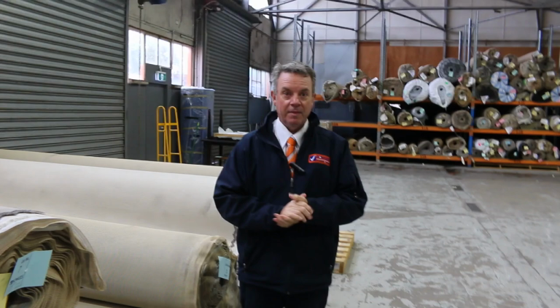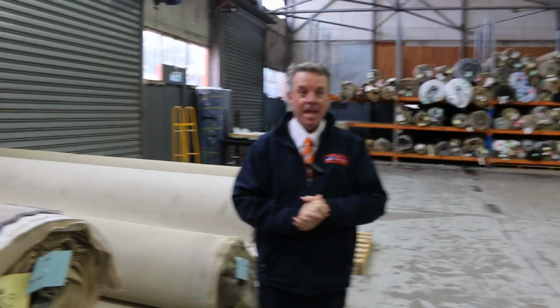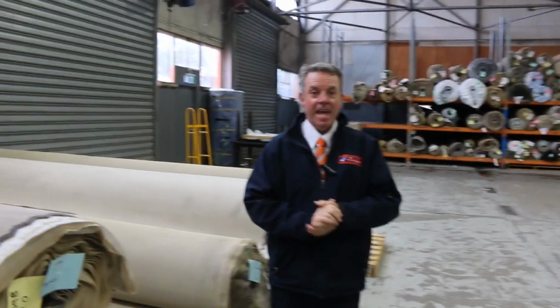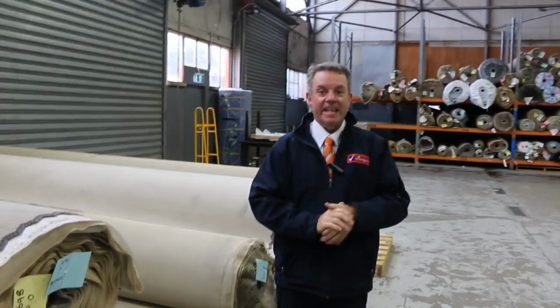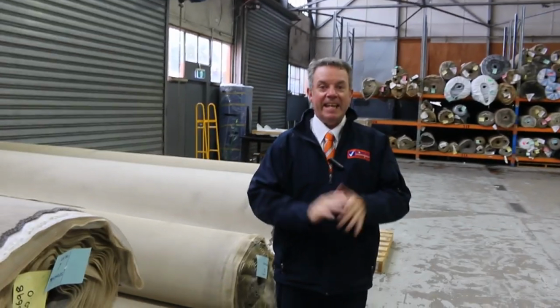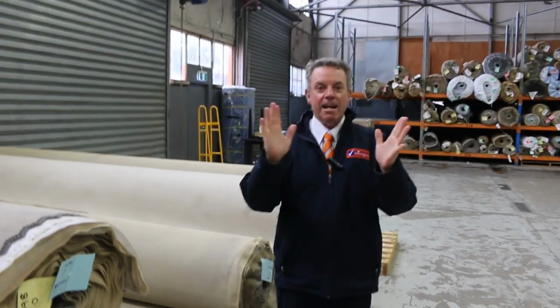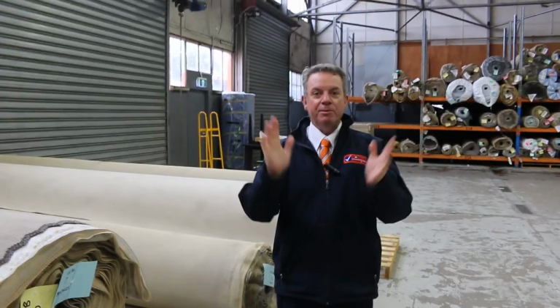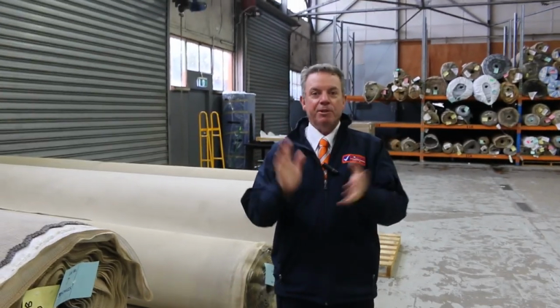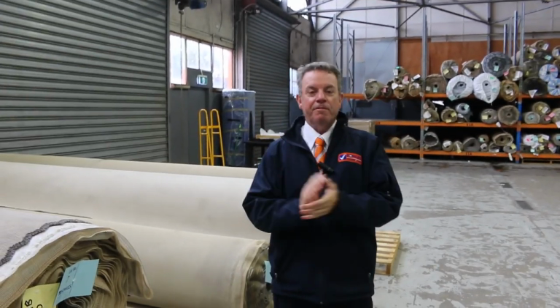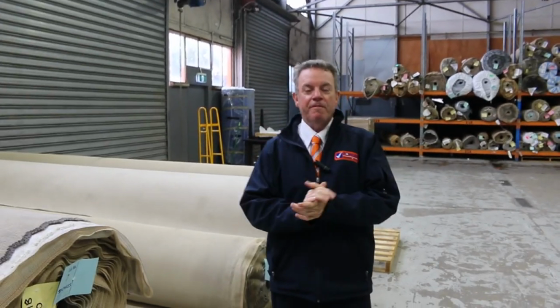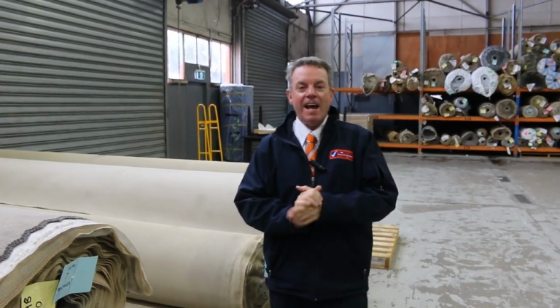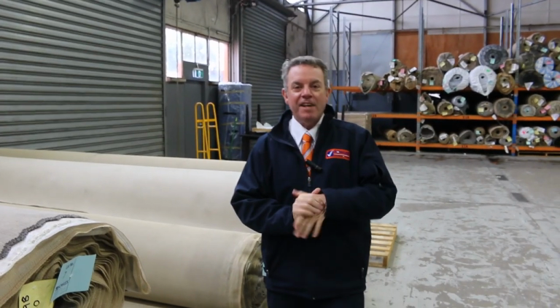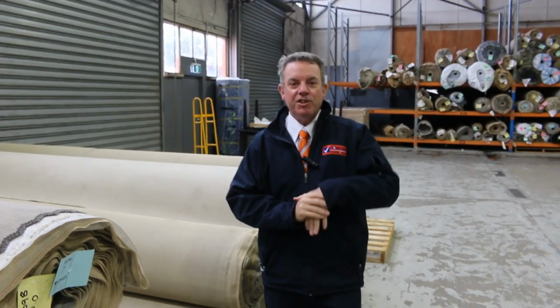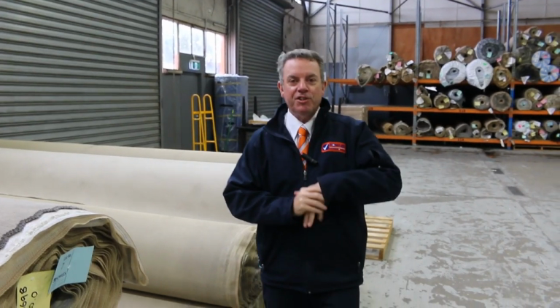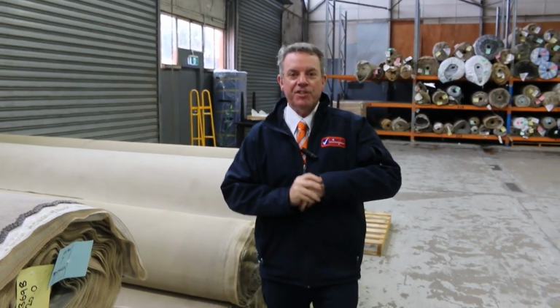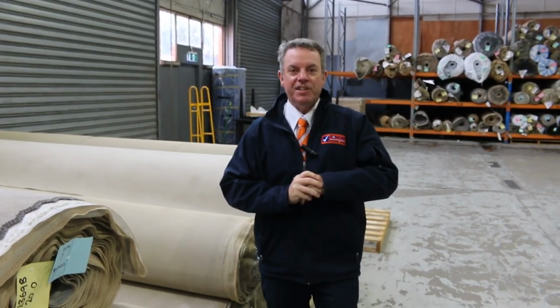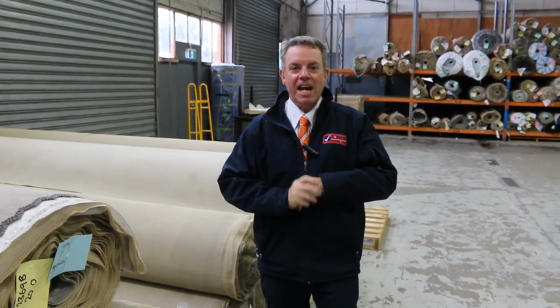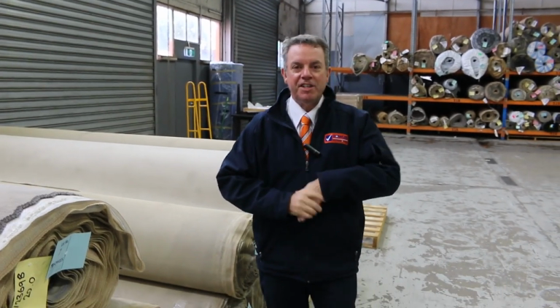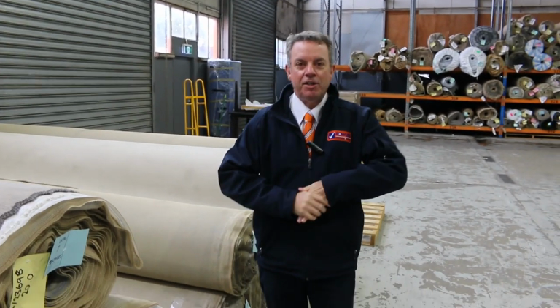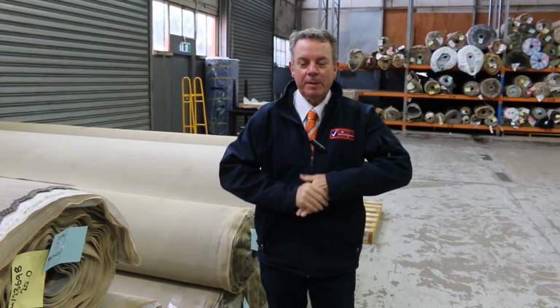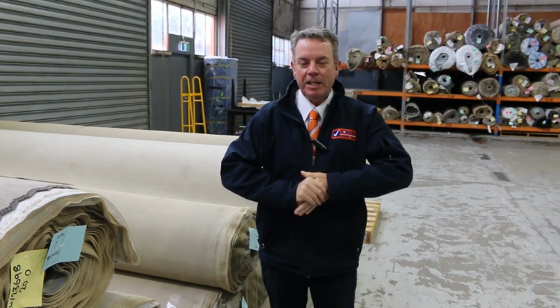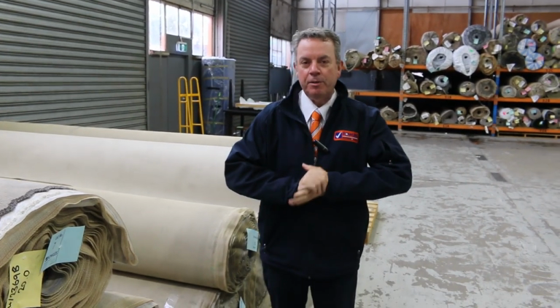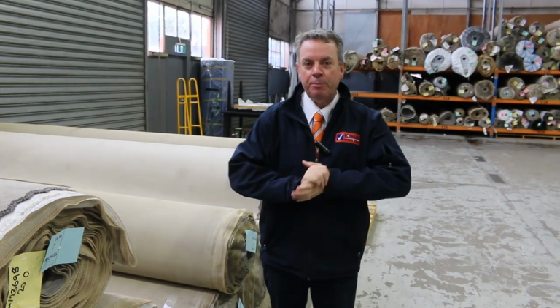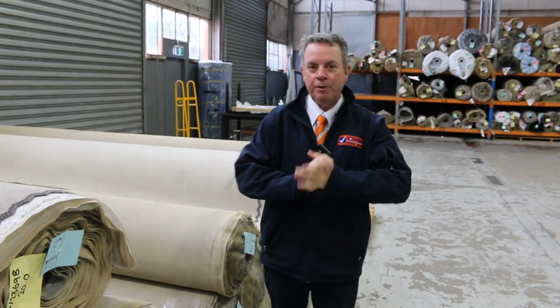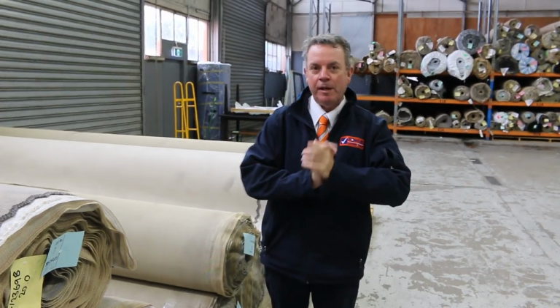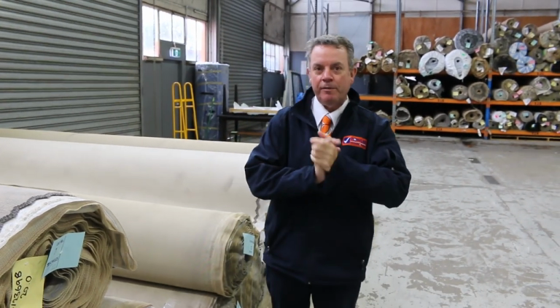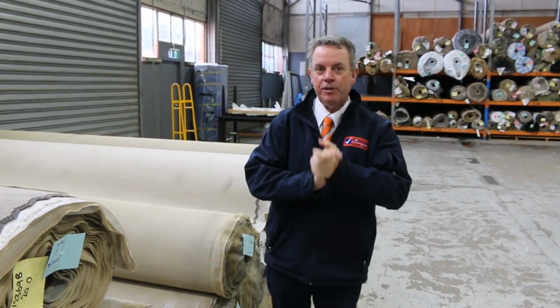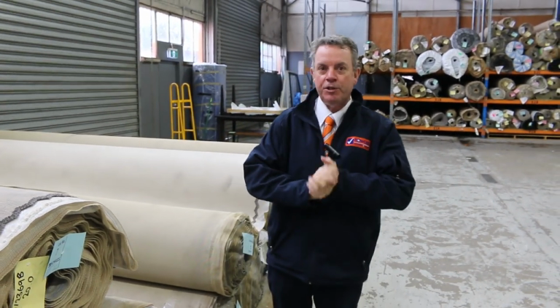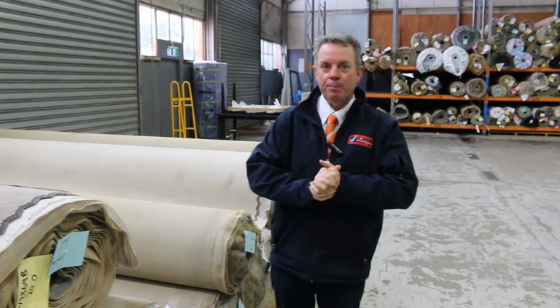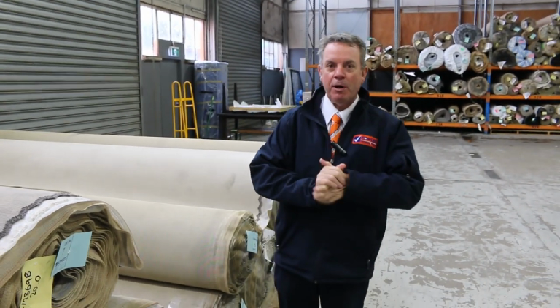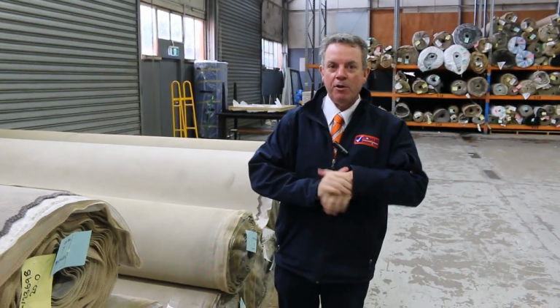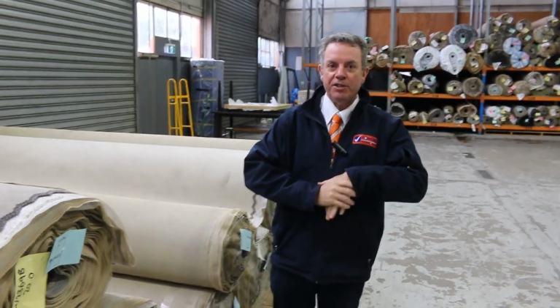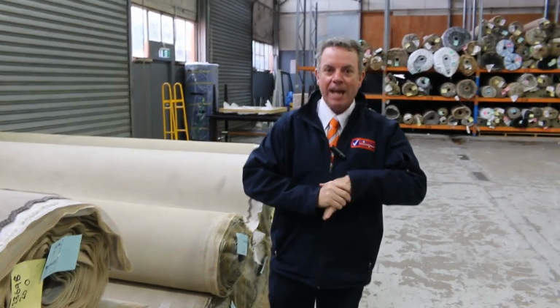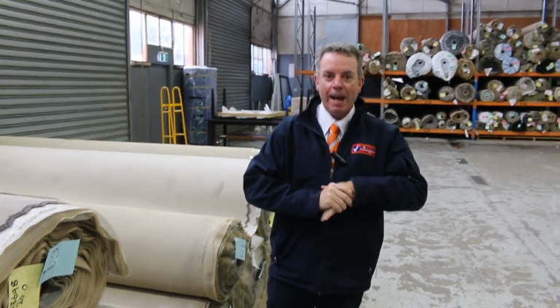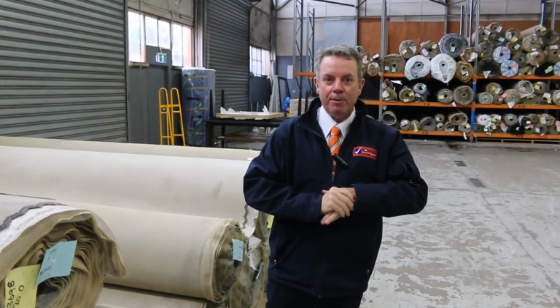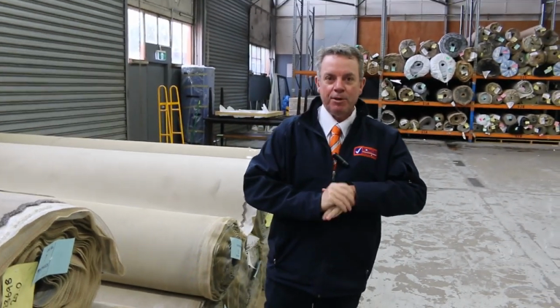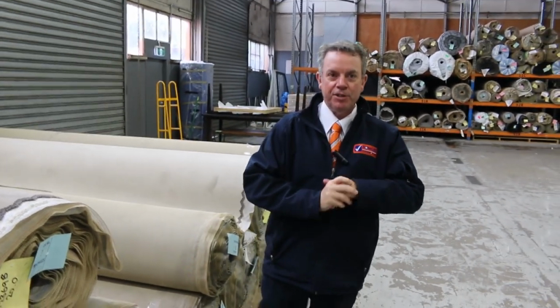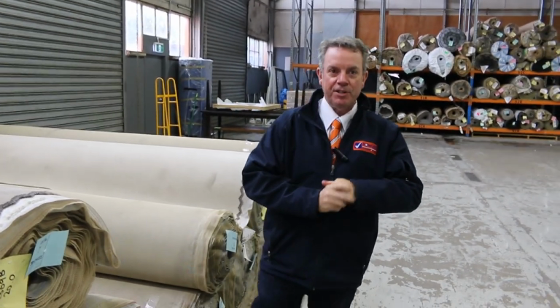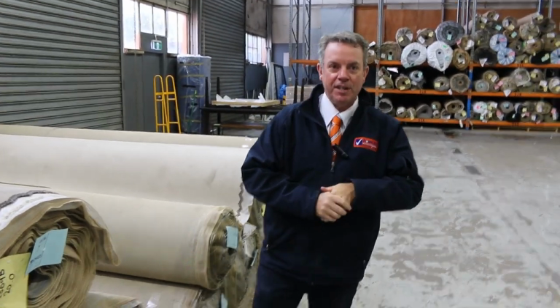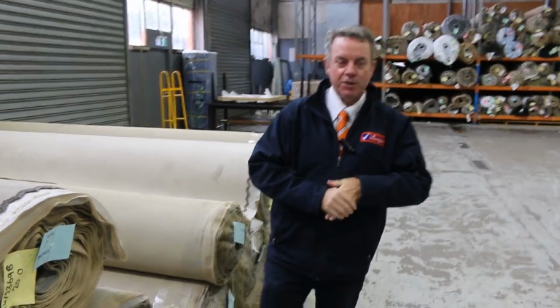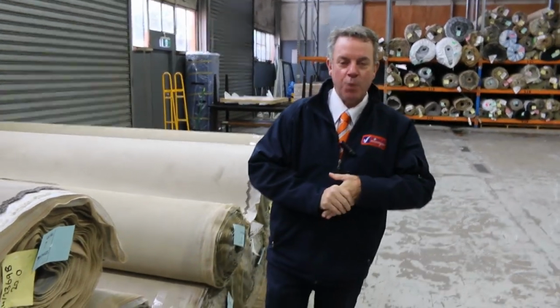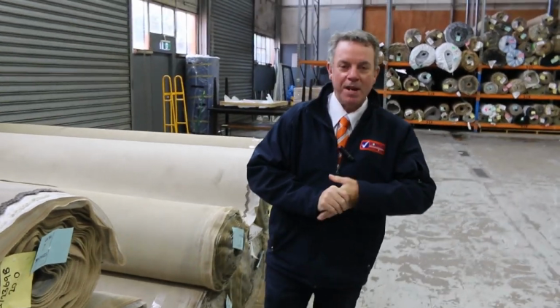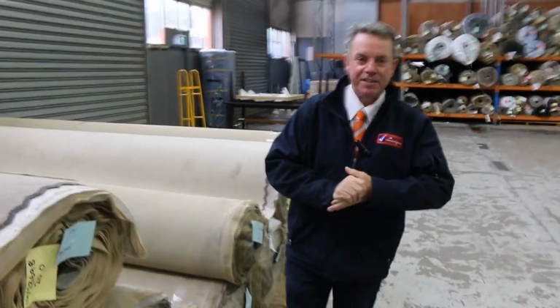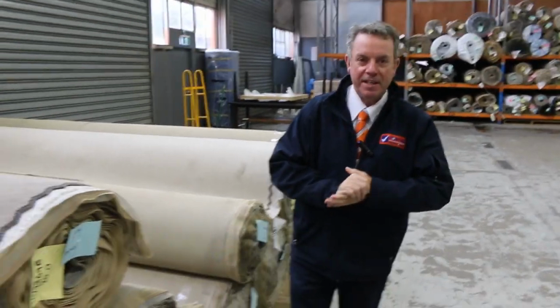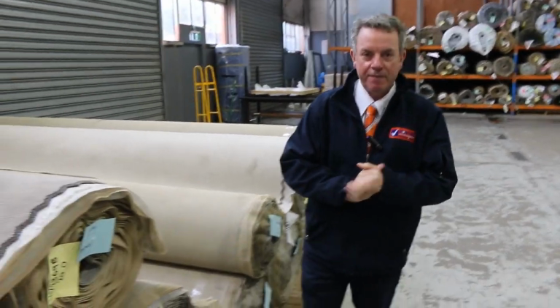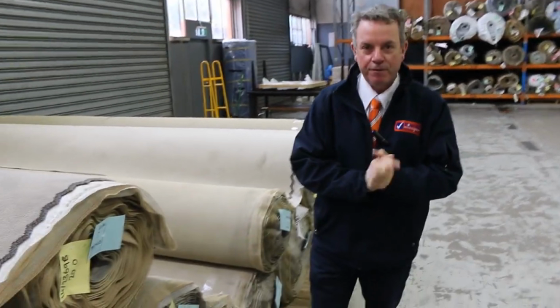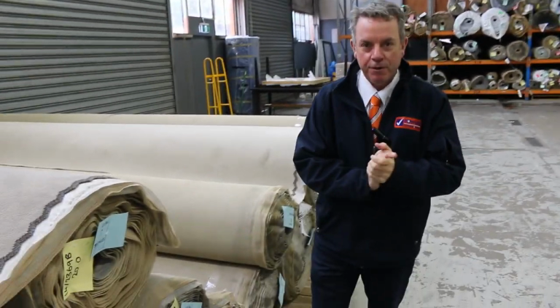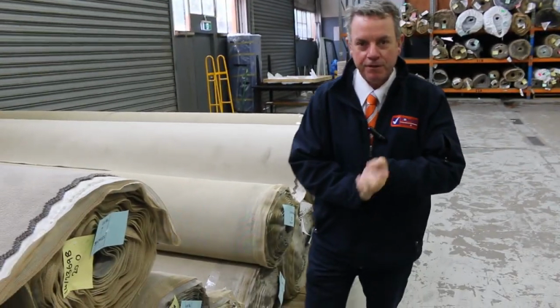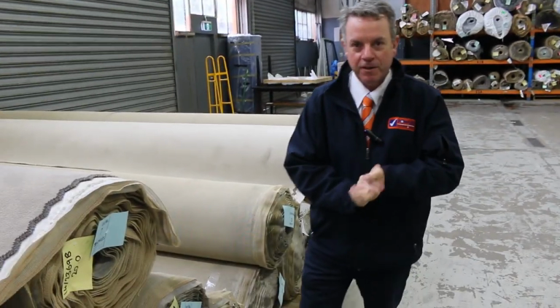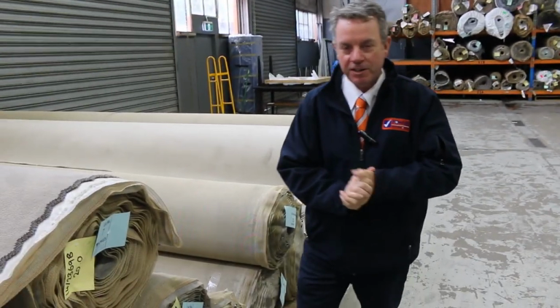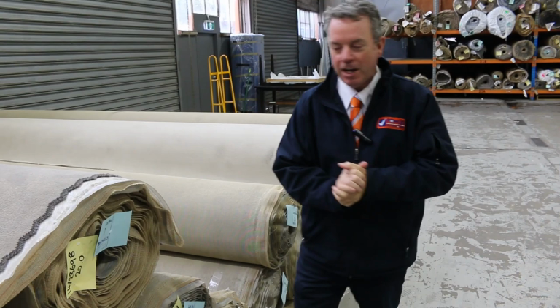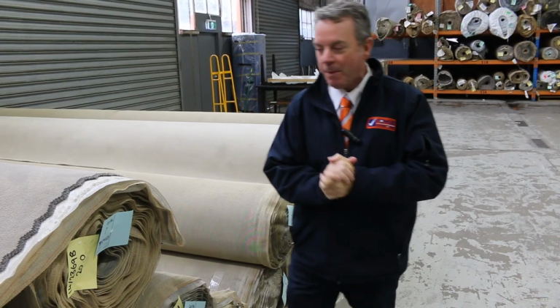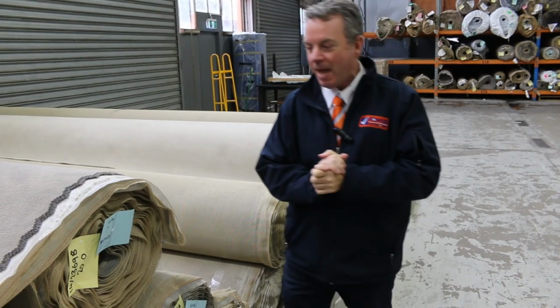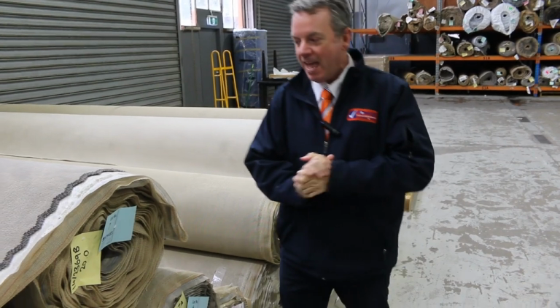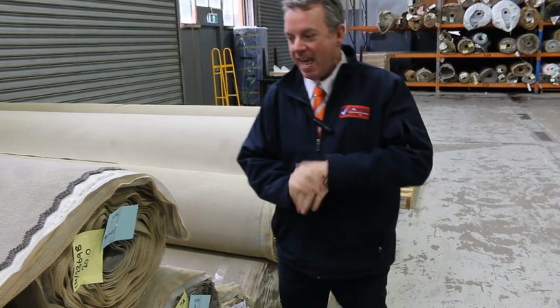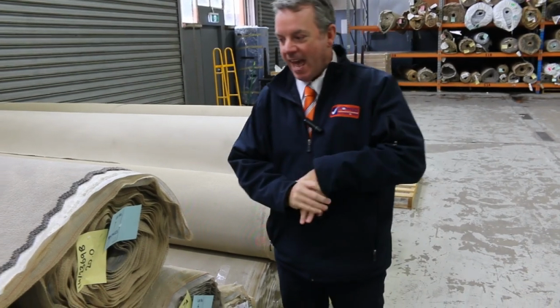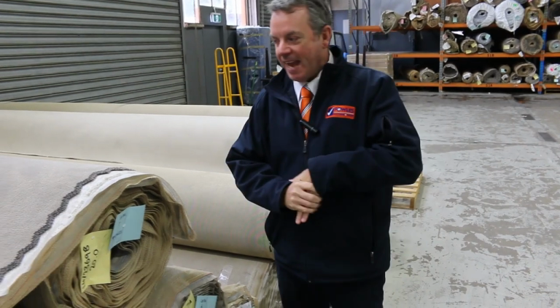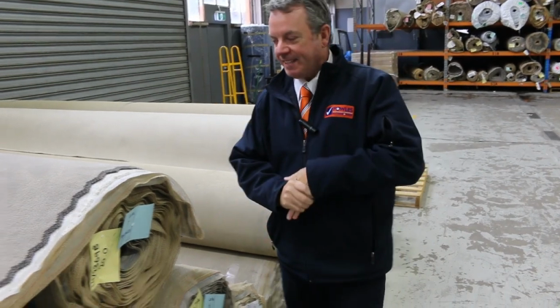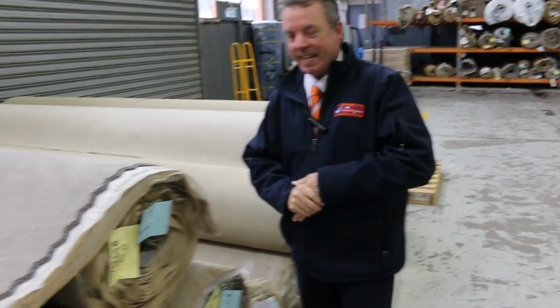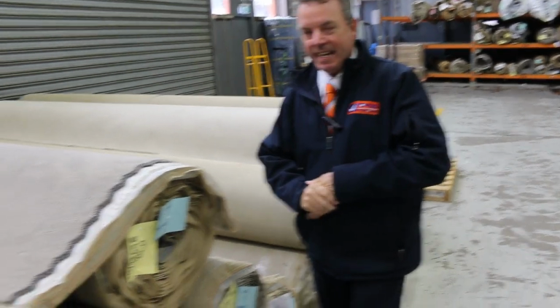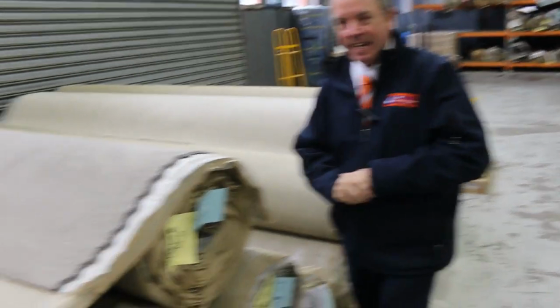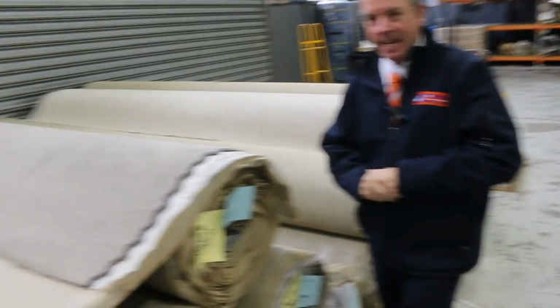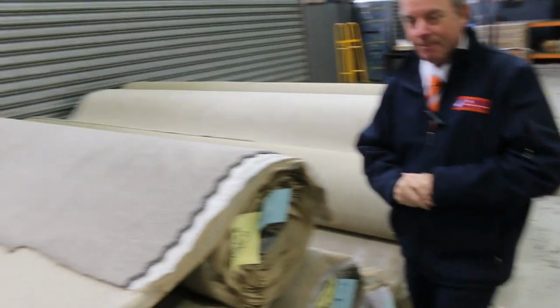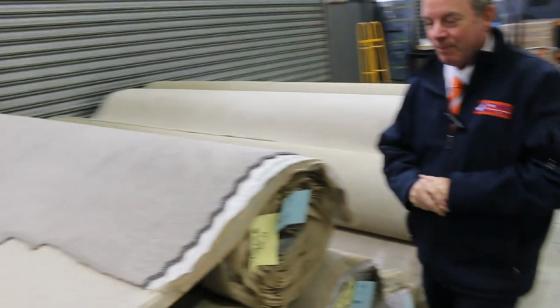G'day, I'm John from Fowler's Auction Sales. I'm here to preview tomorrow's Carpet Auction — that's Wednesday the 4th of October at 10am.